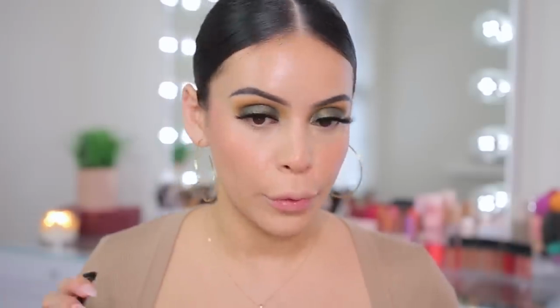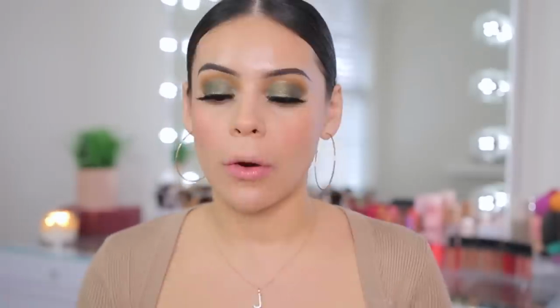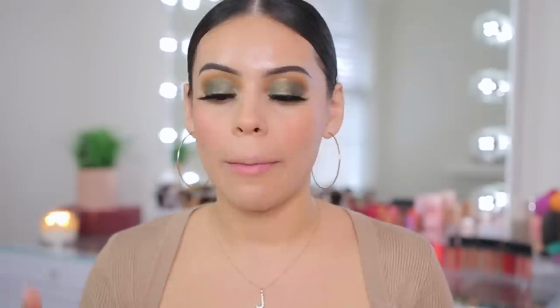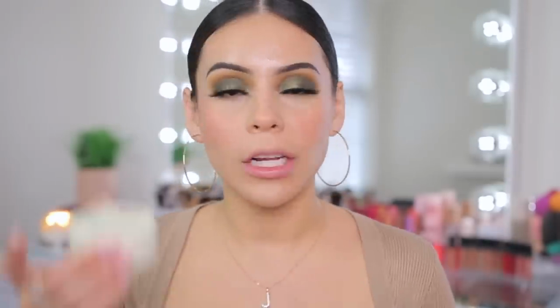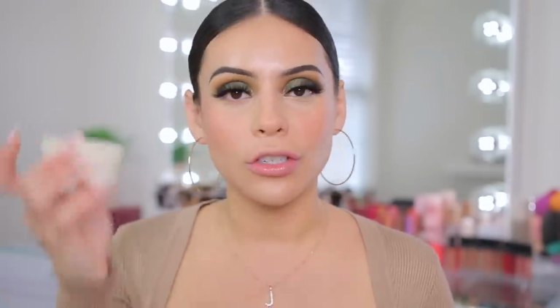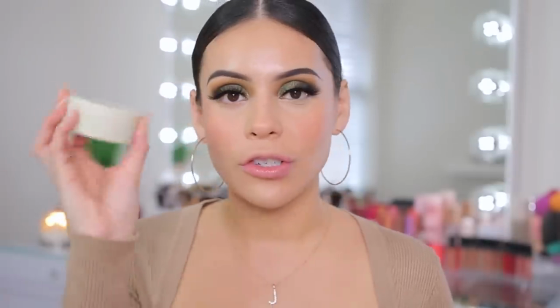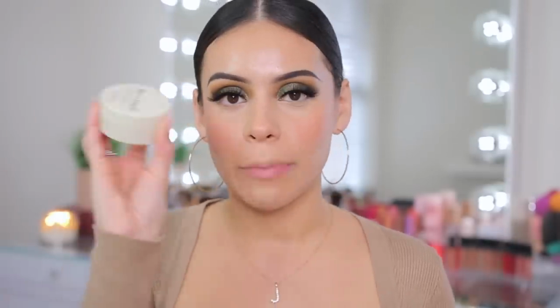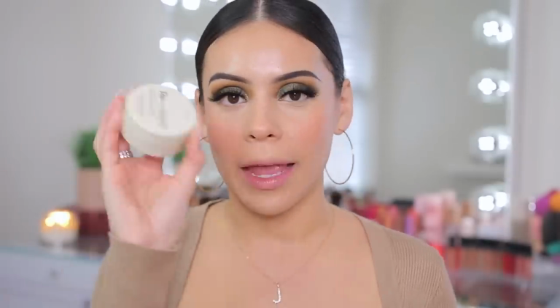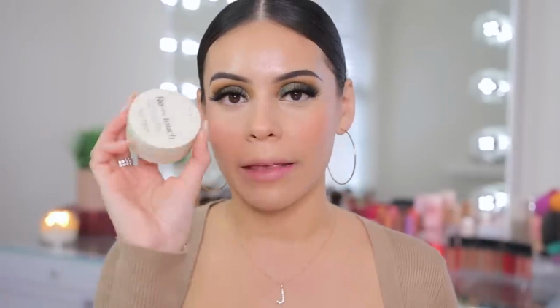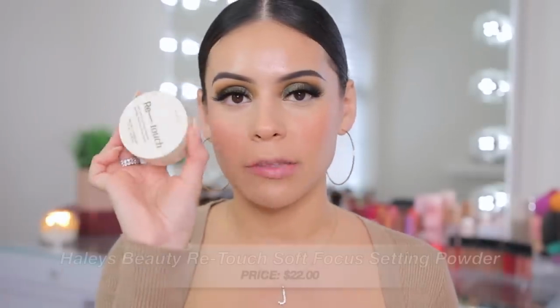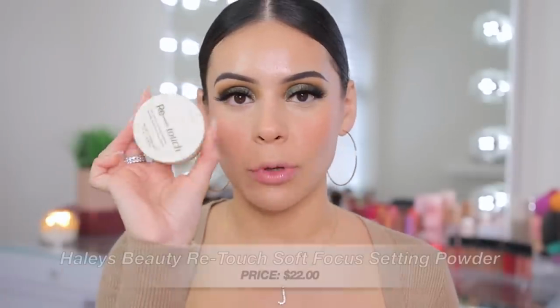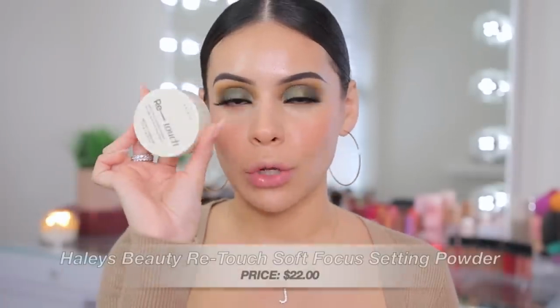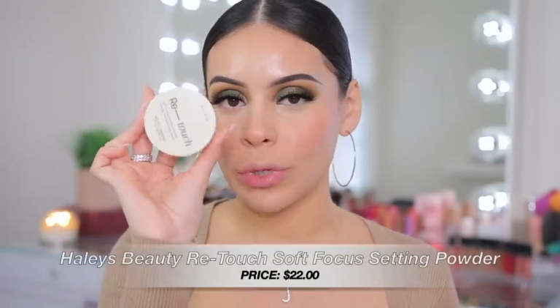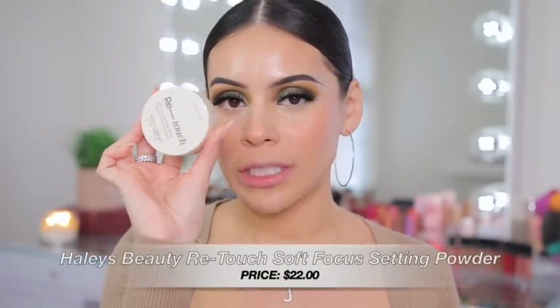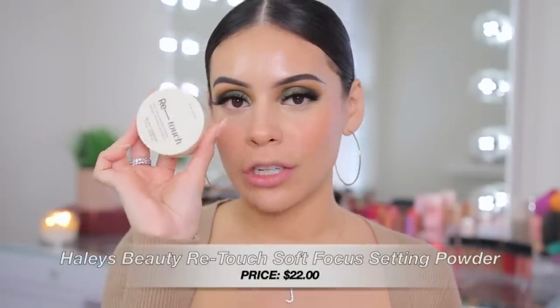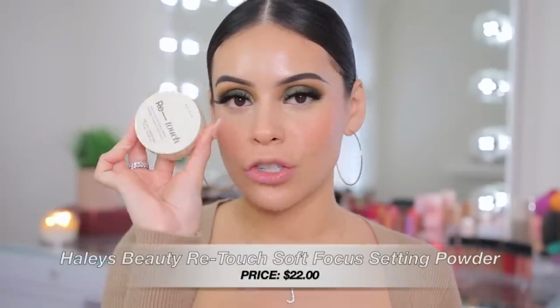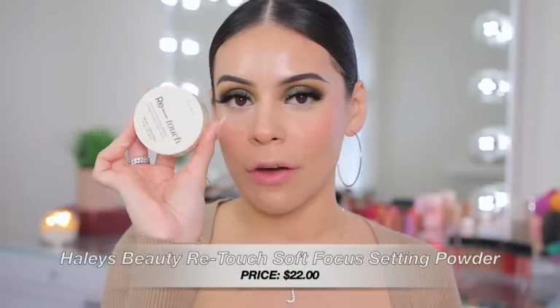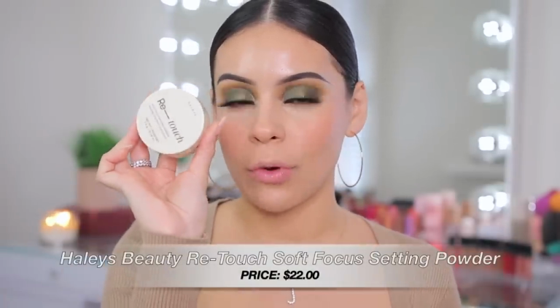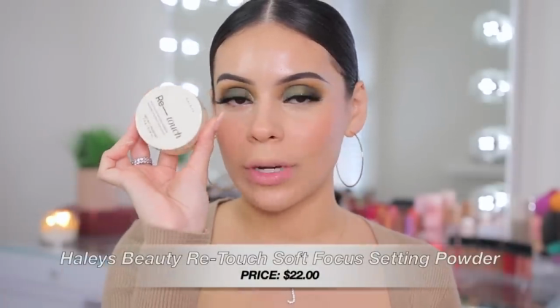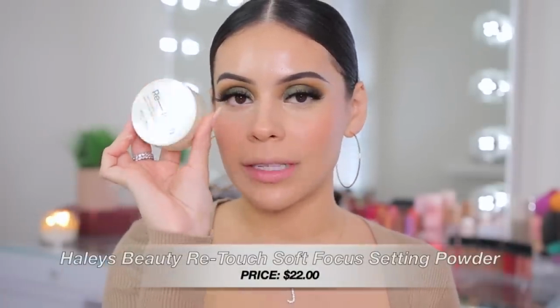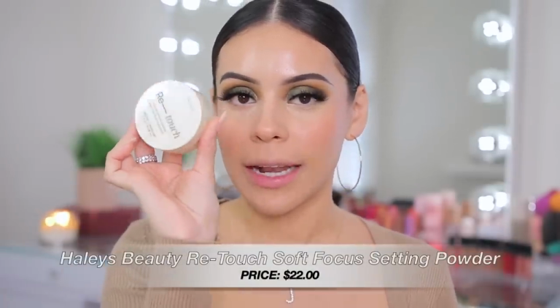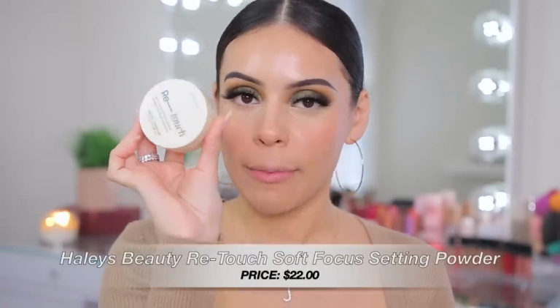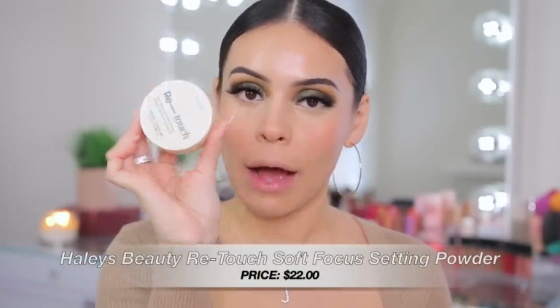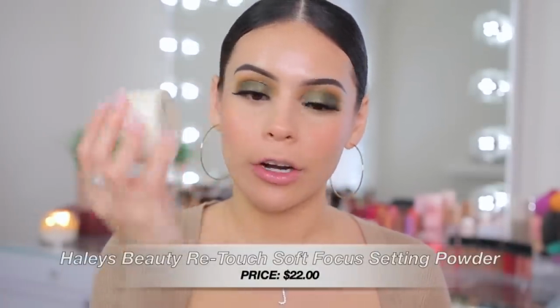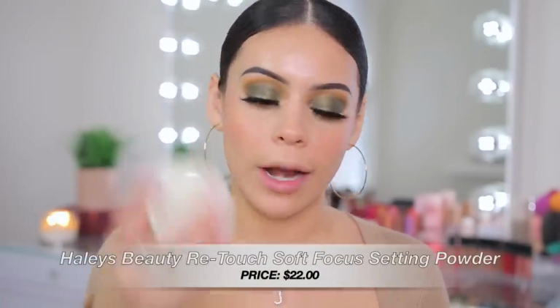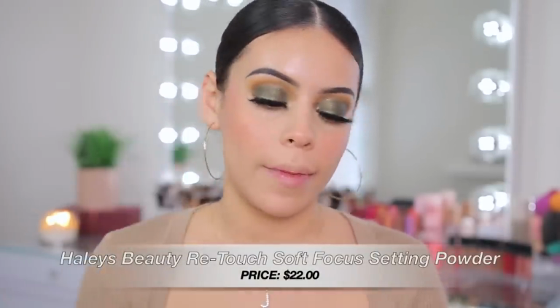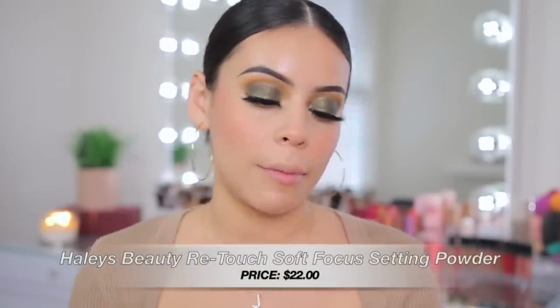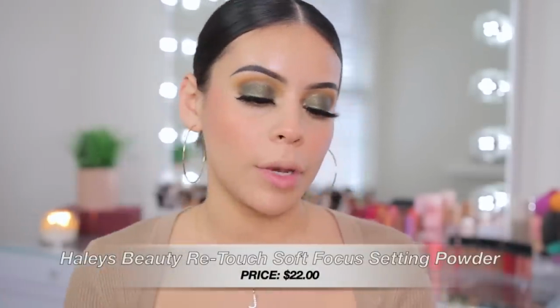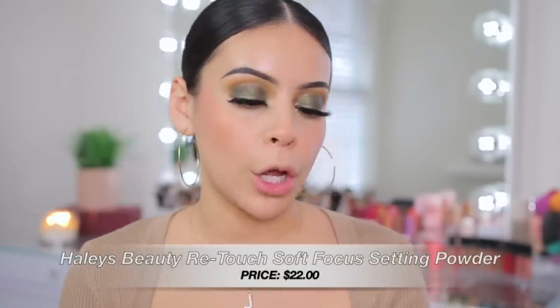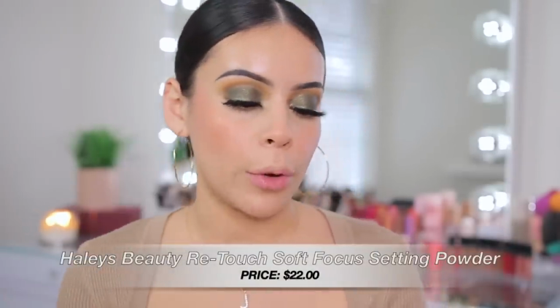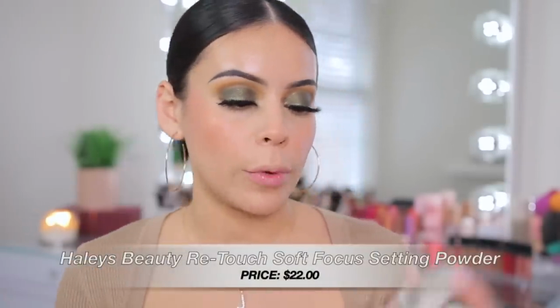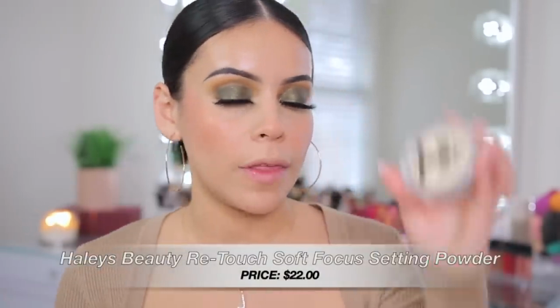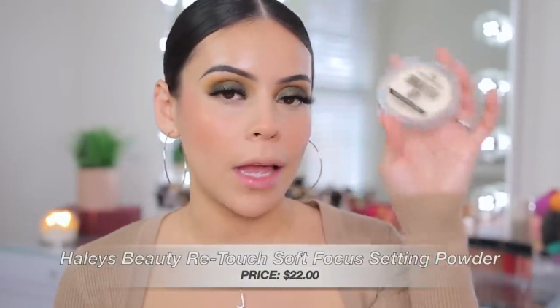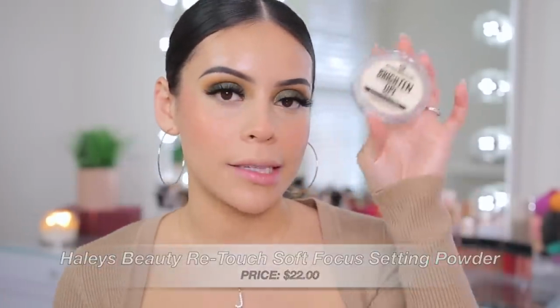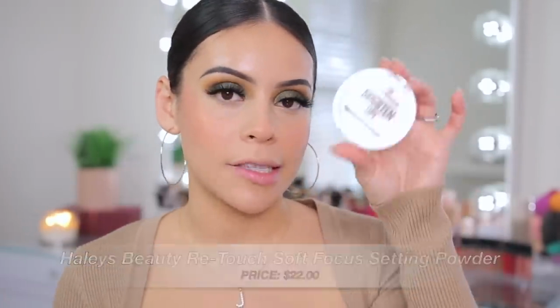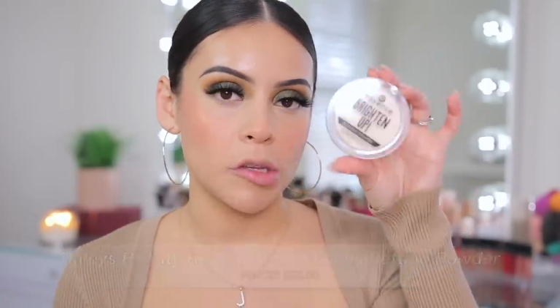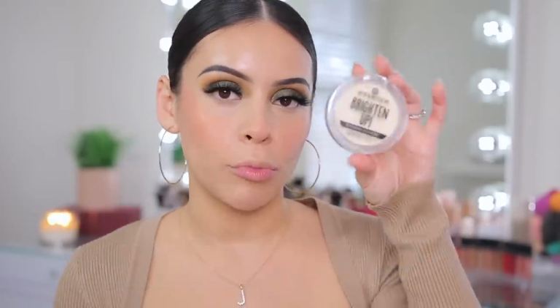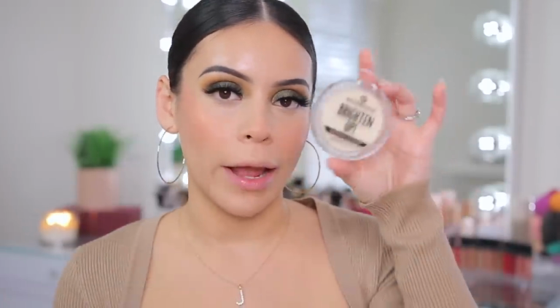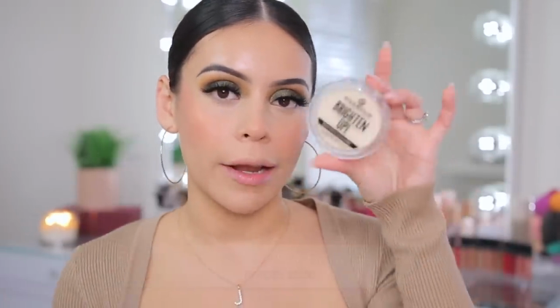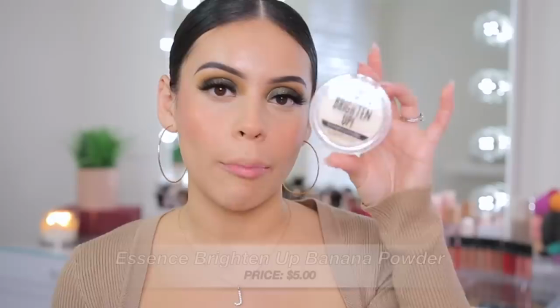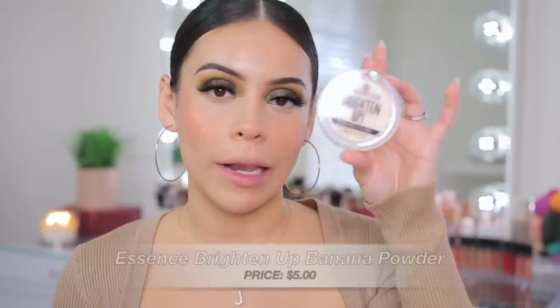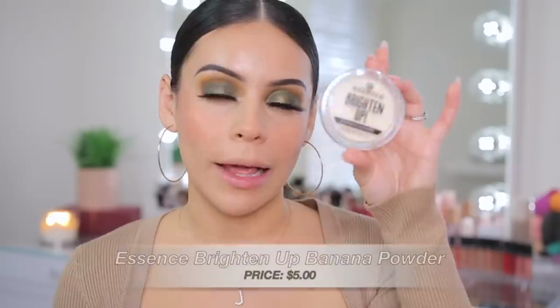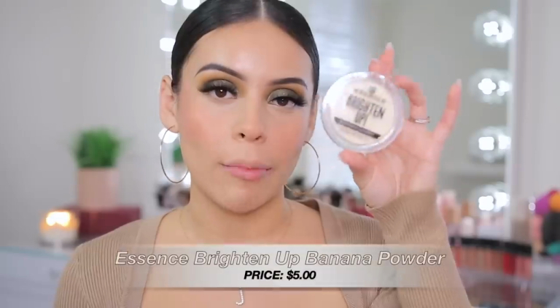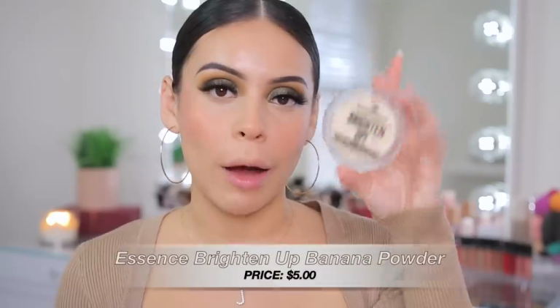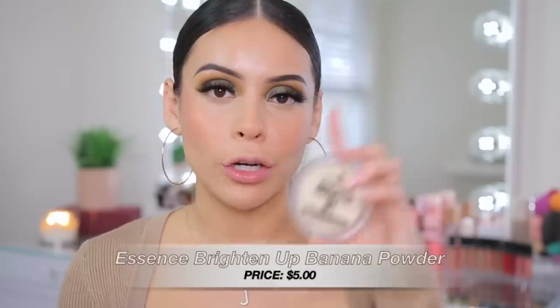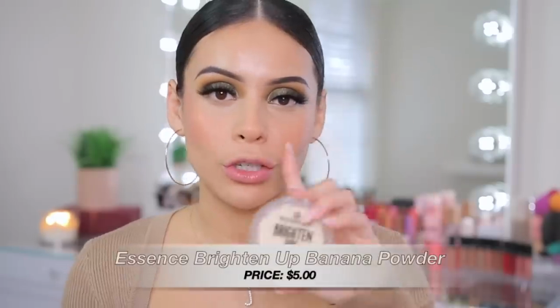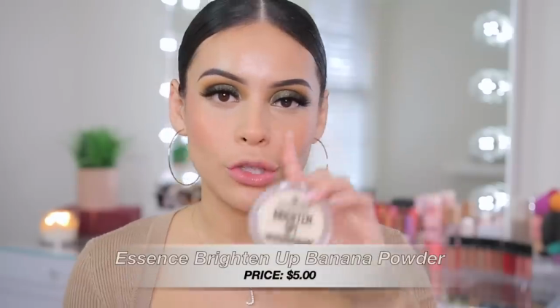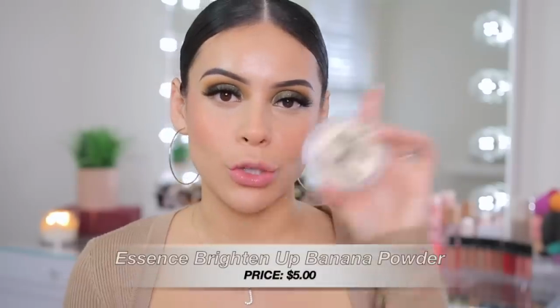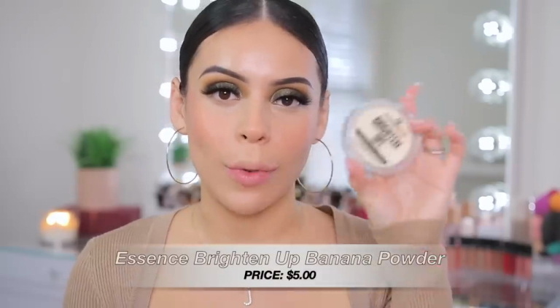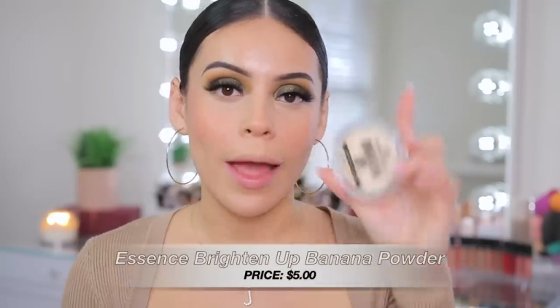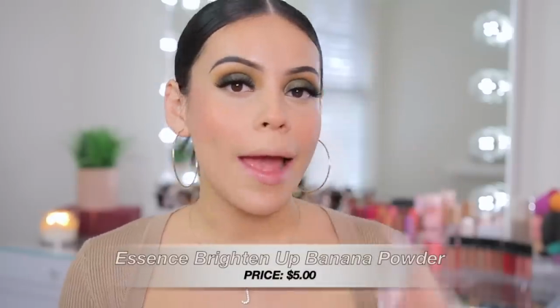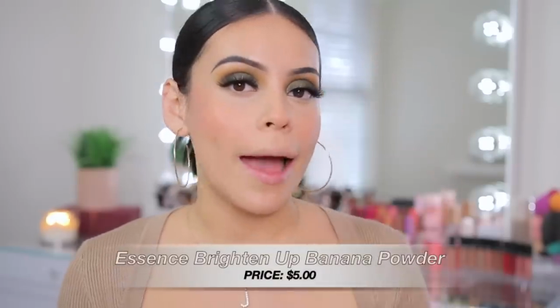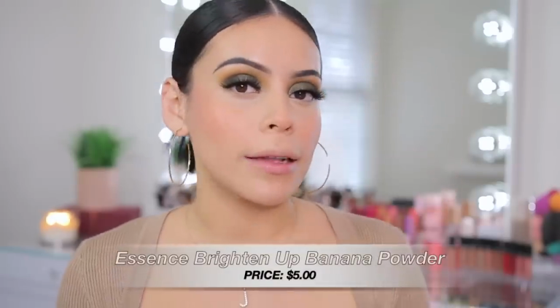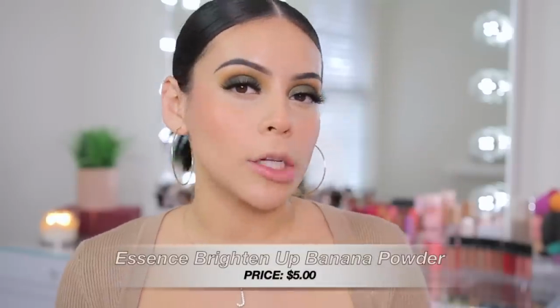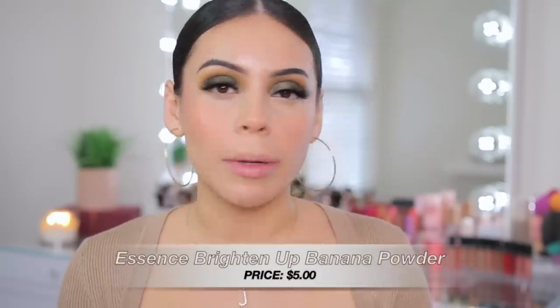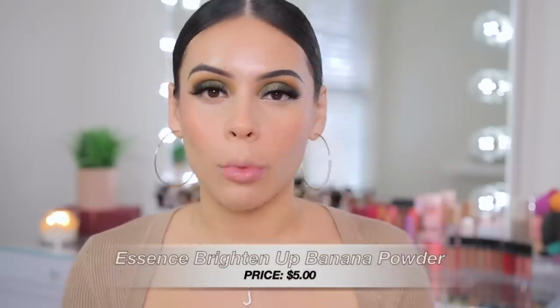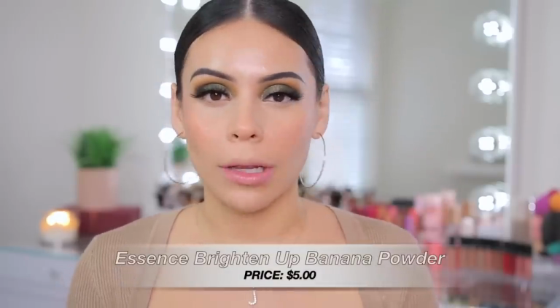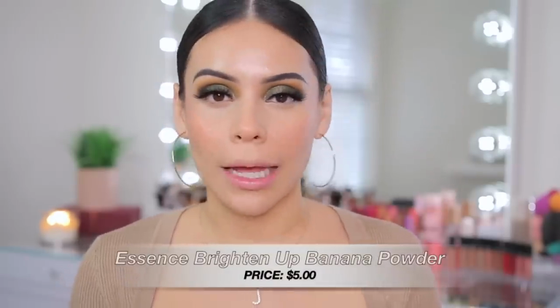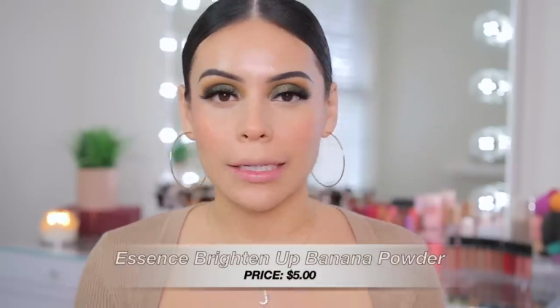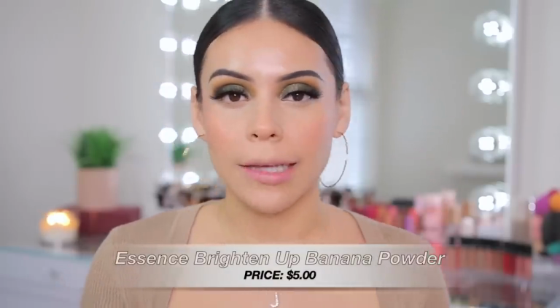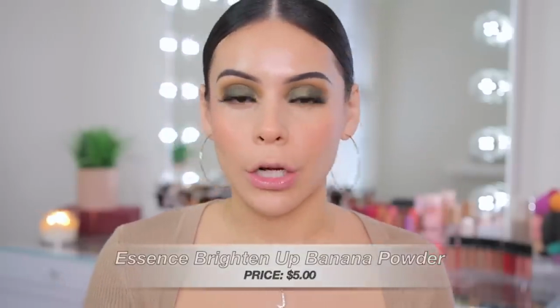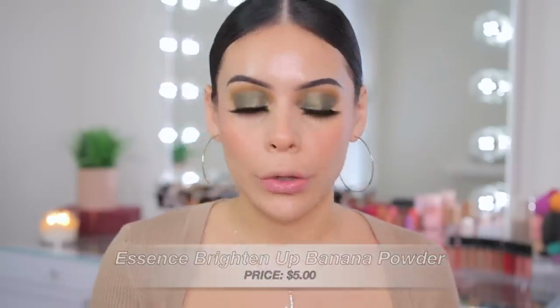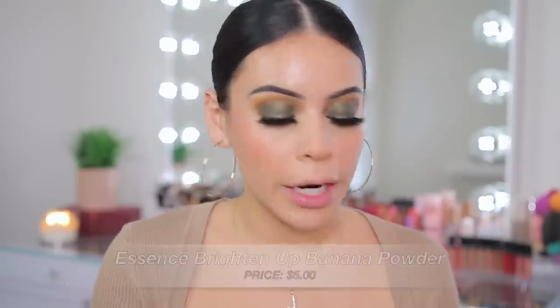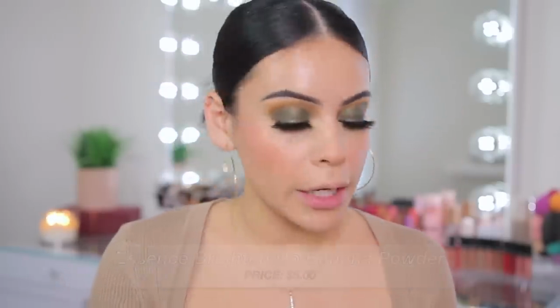I'm going to use my Haley's Beauty Retouch Soft Focus Setting Powder and then go in with the Essence Brighten Up Banana Powder just to add a little more lightness under there.